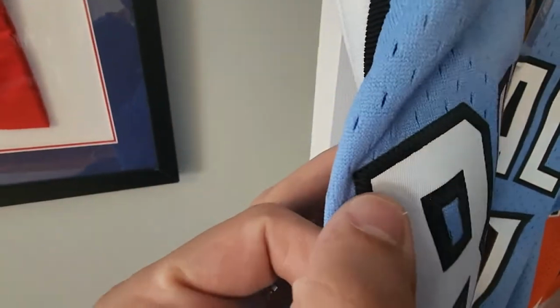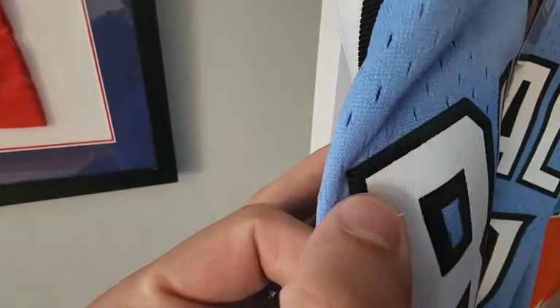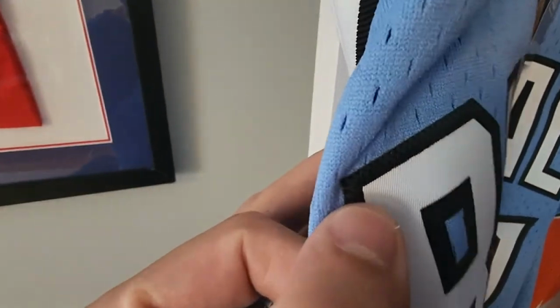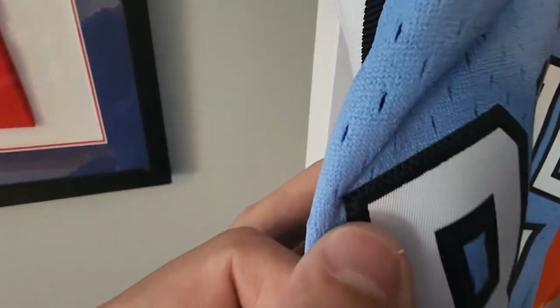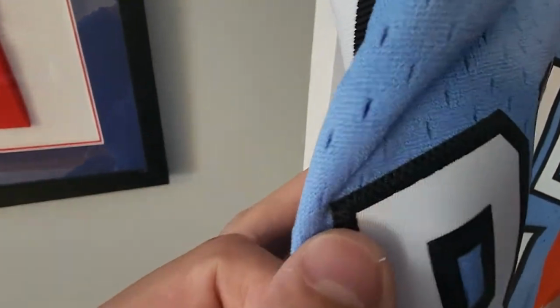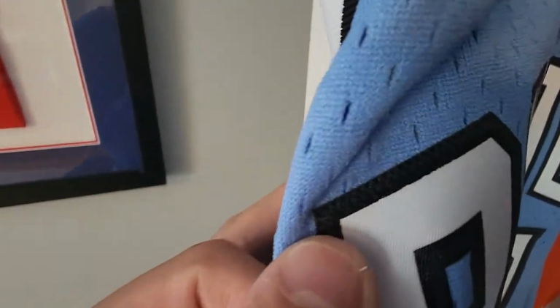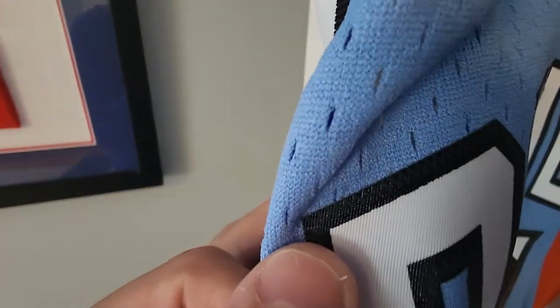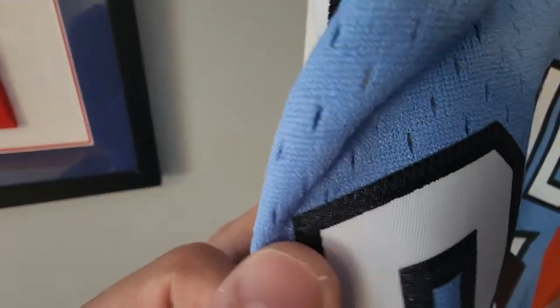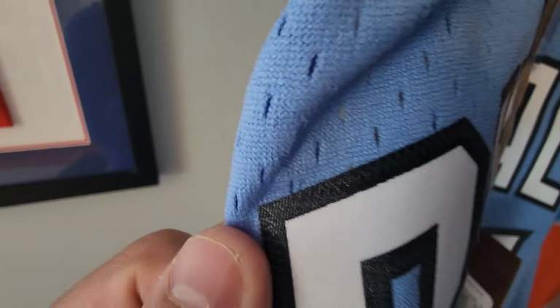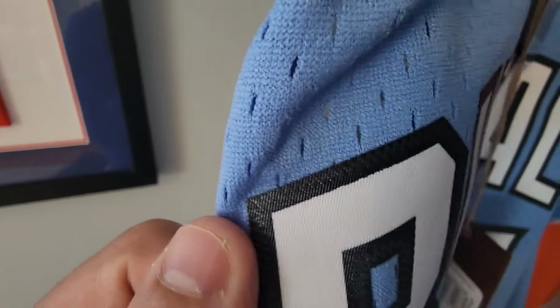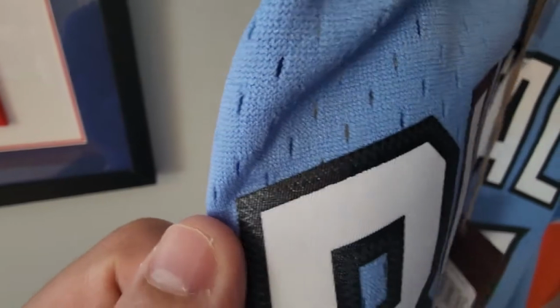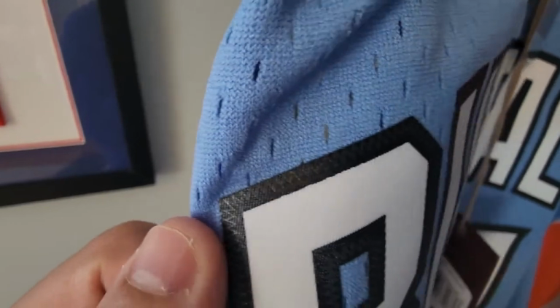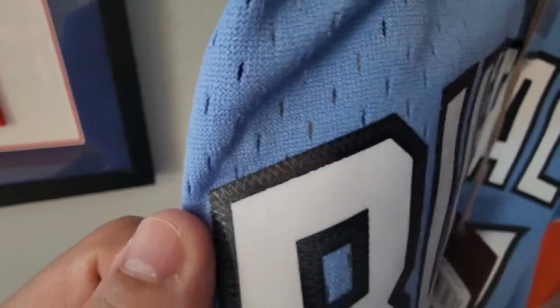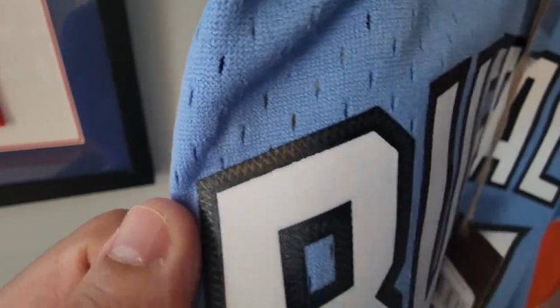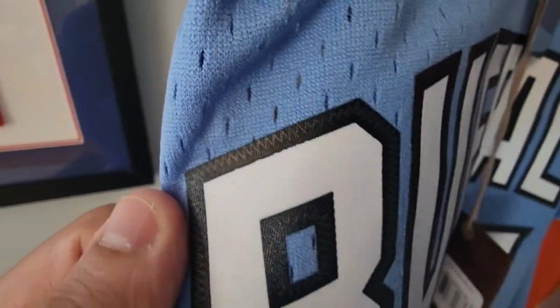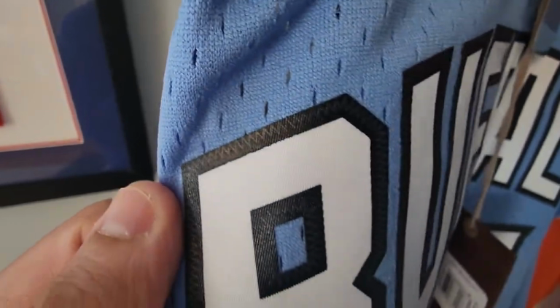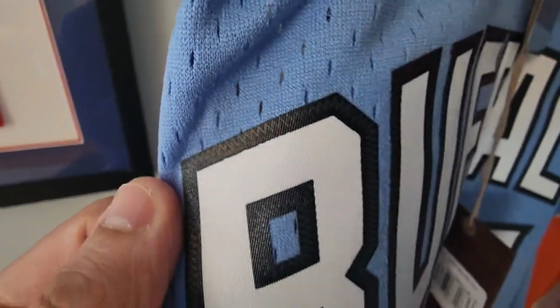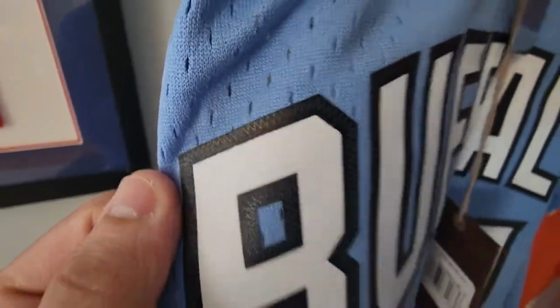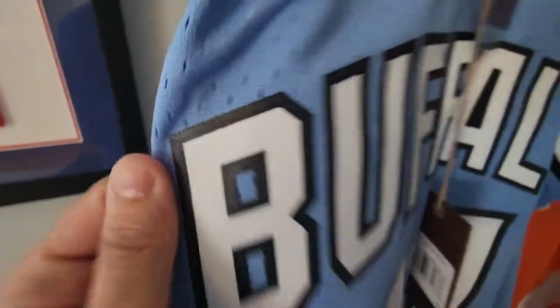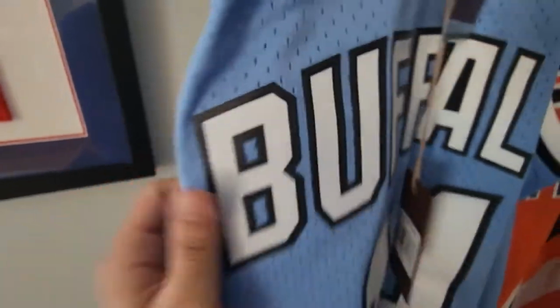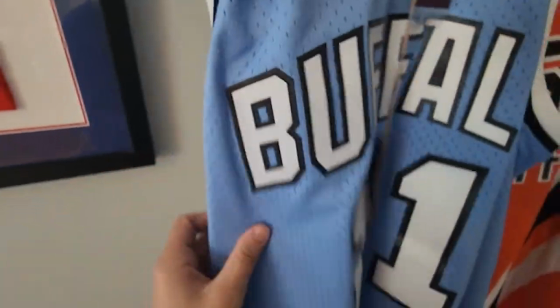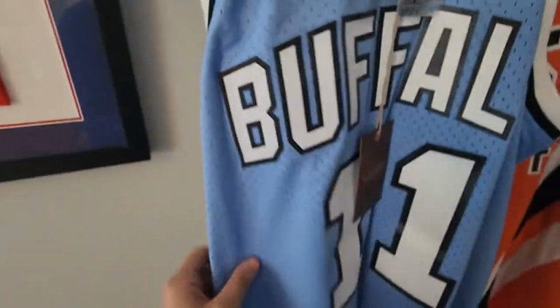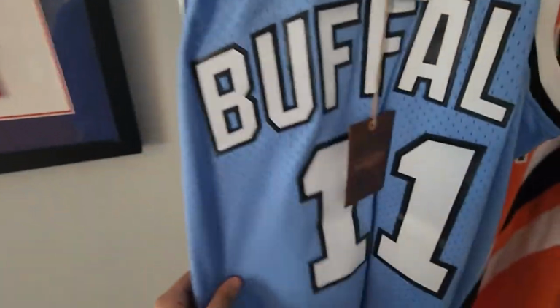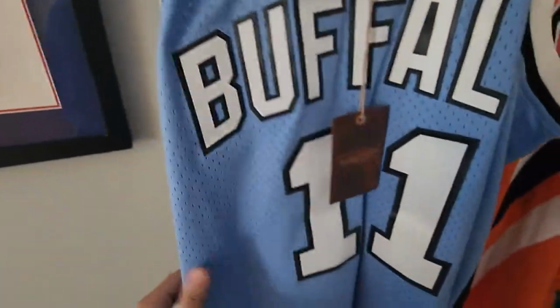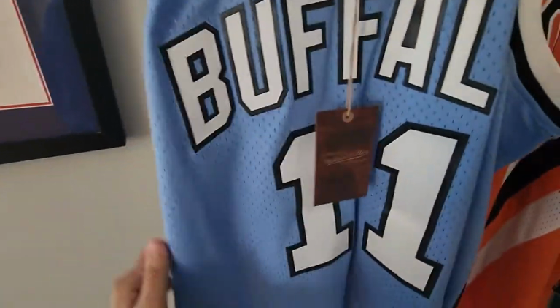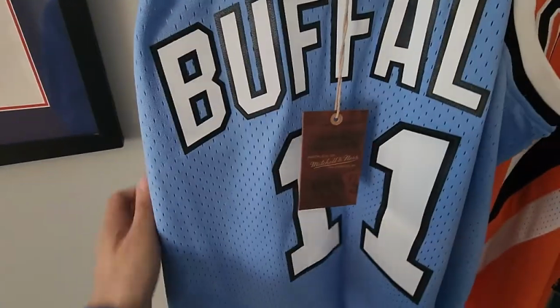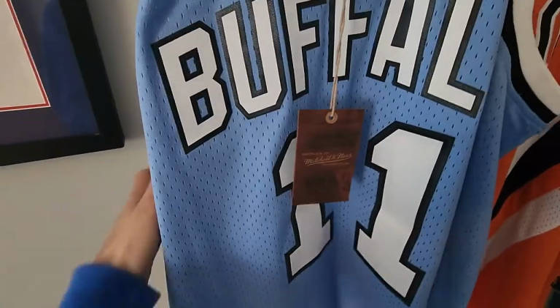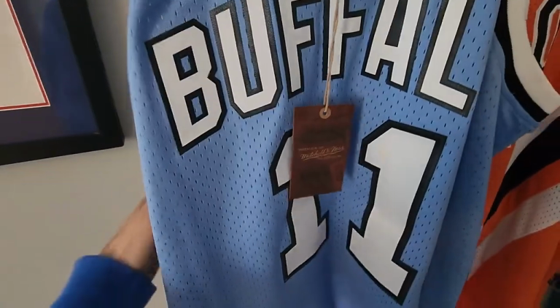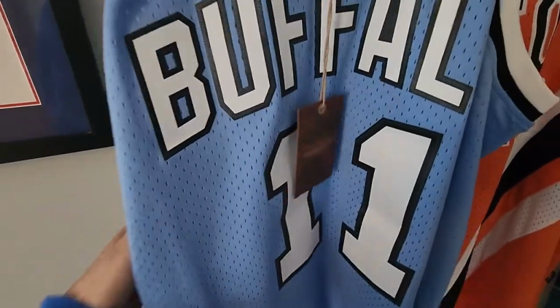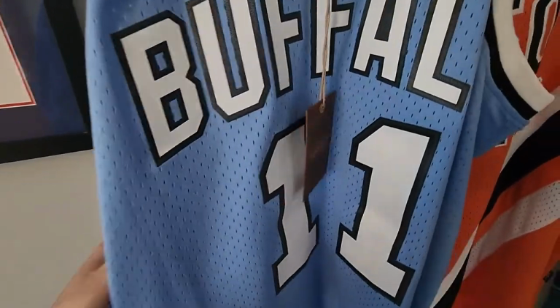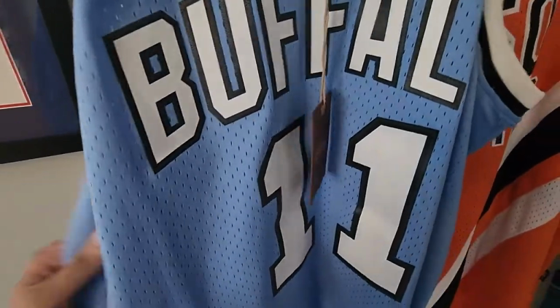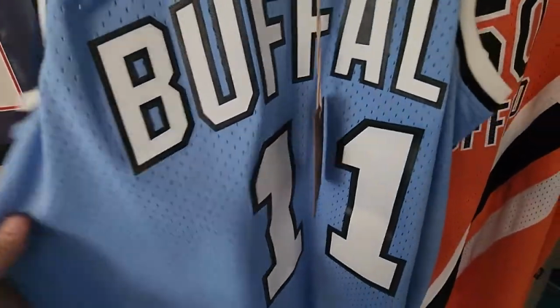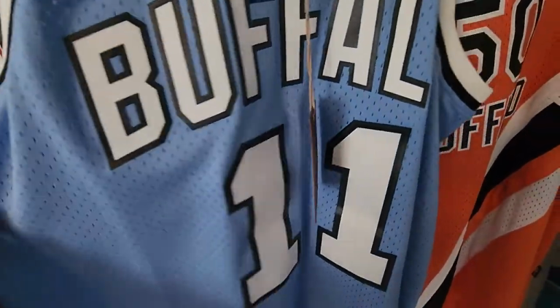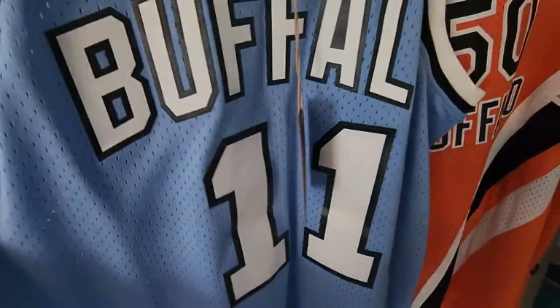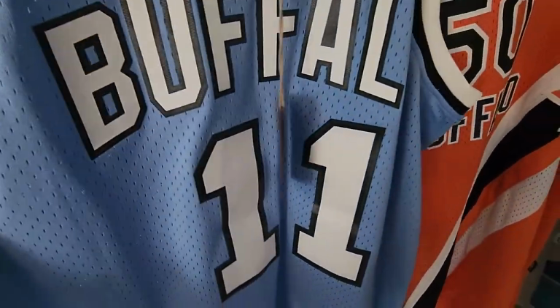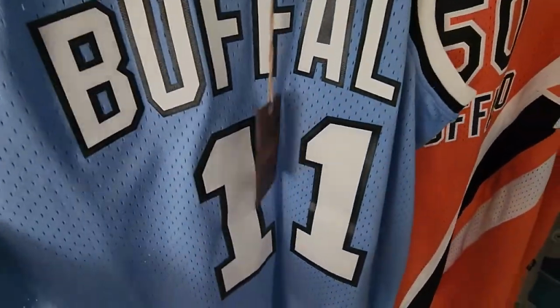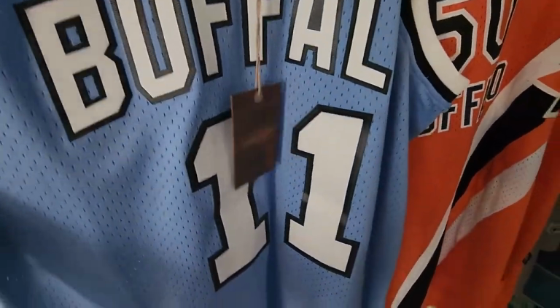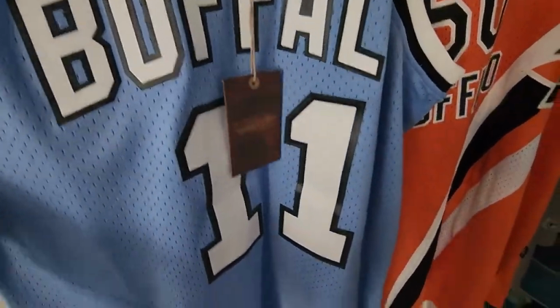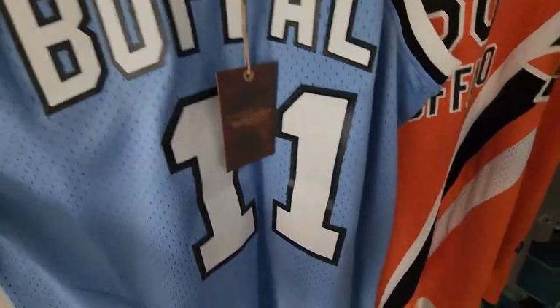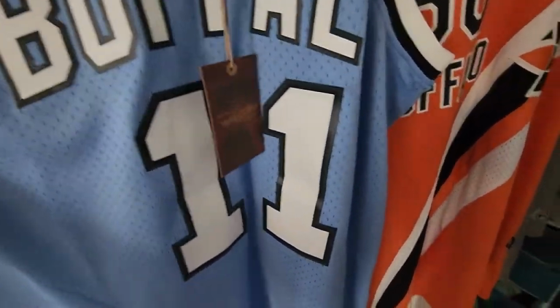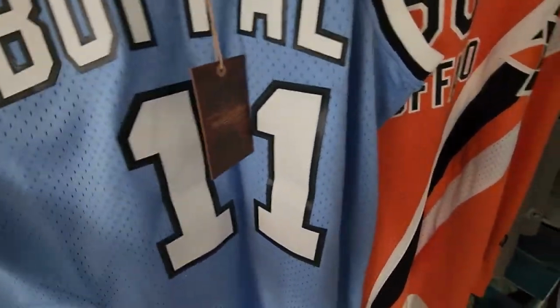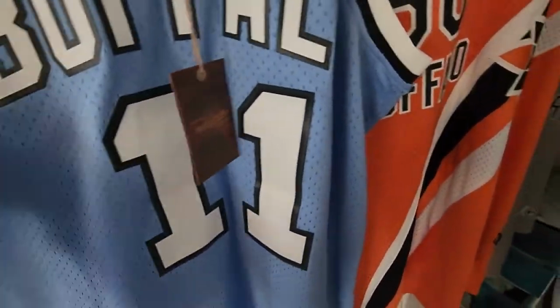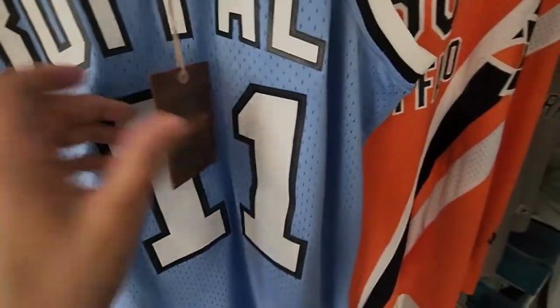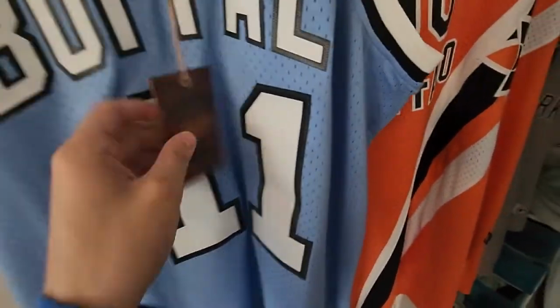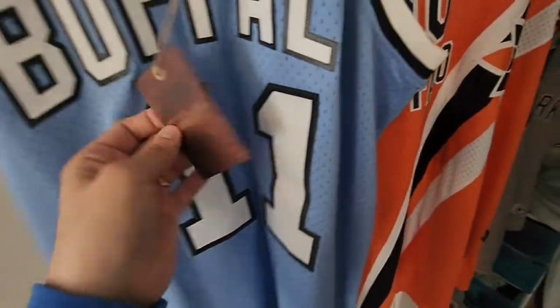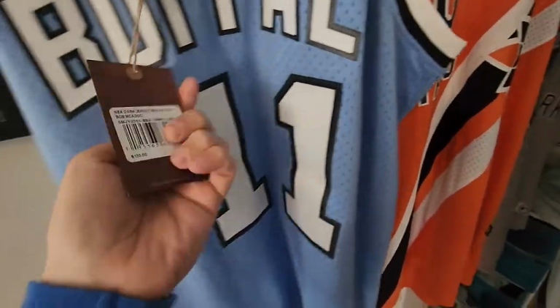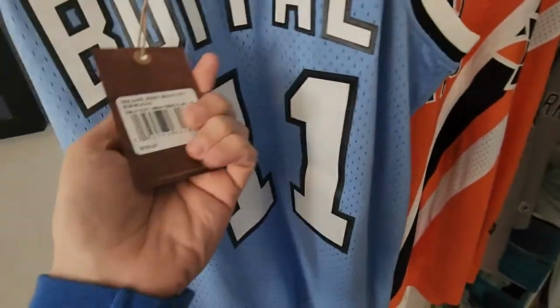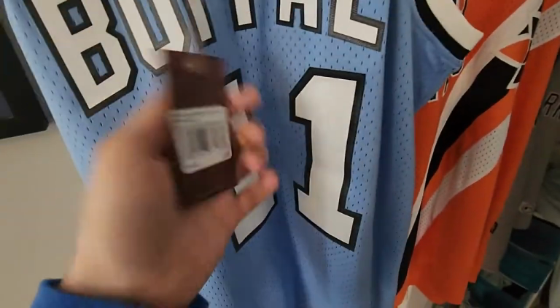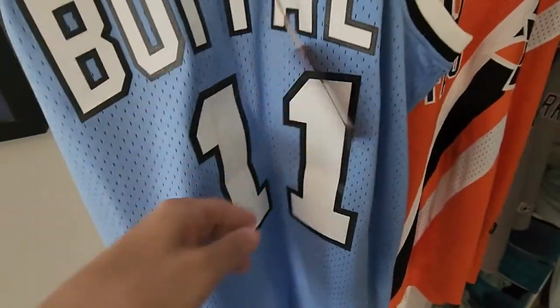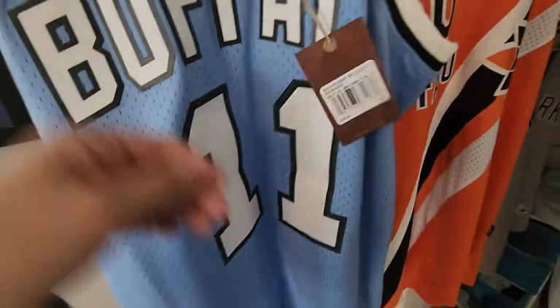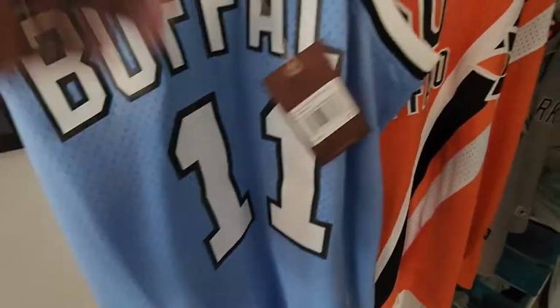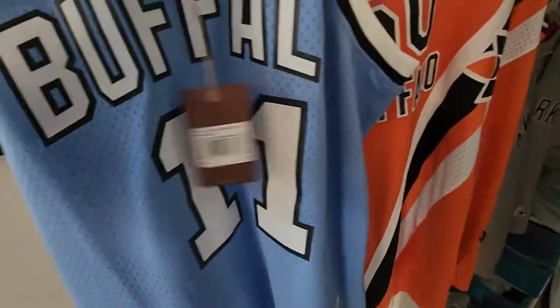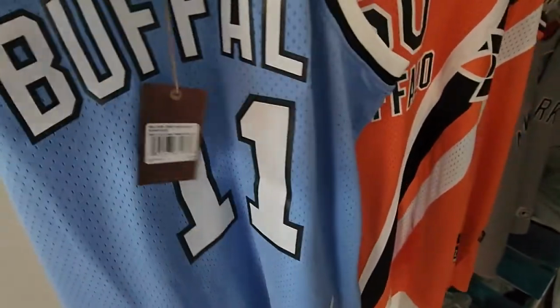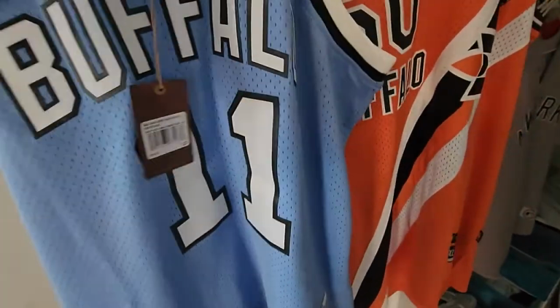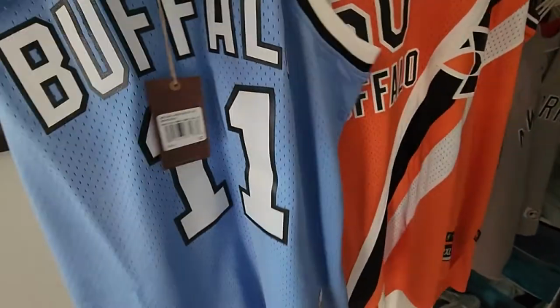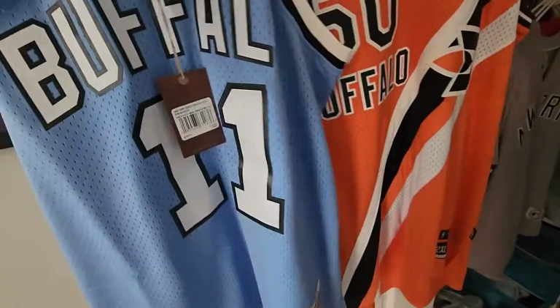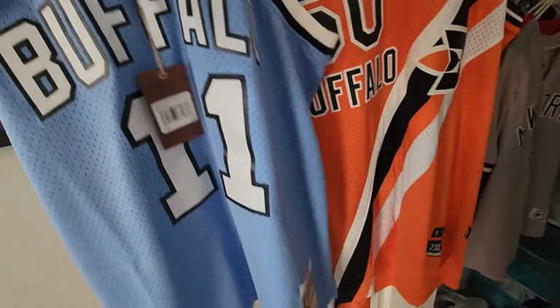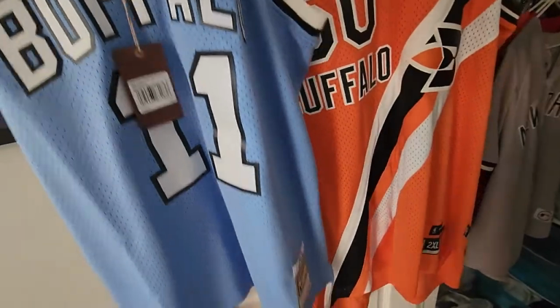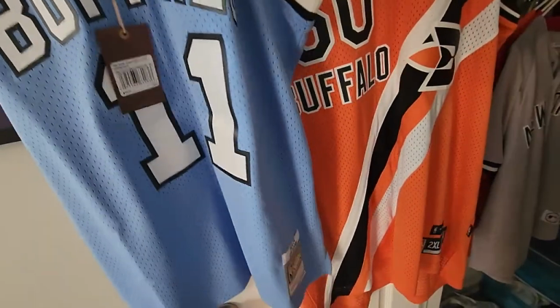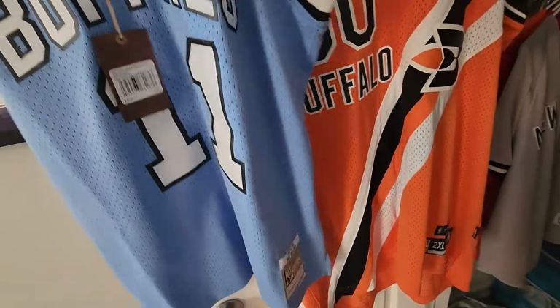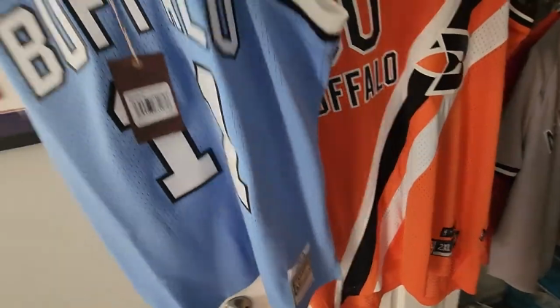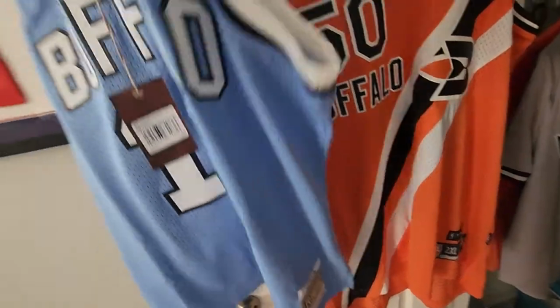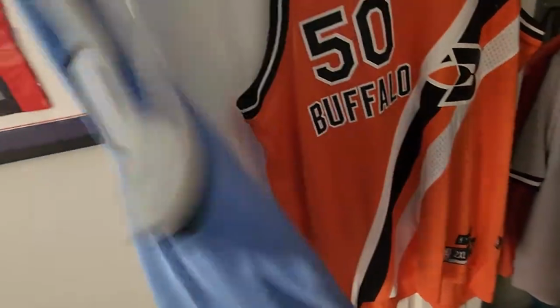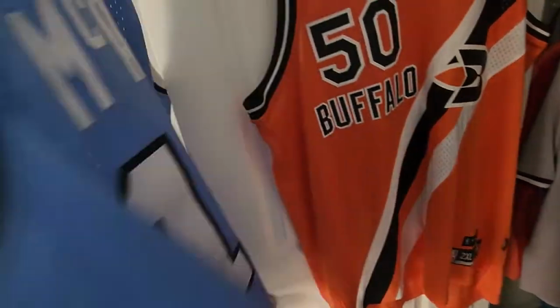Everything is screen printed — this is fake stitching, size extra large. I haven't got a chance to wear it yet.